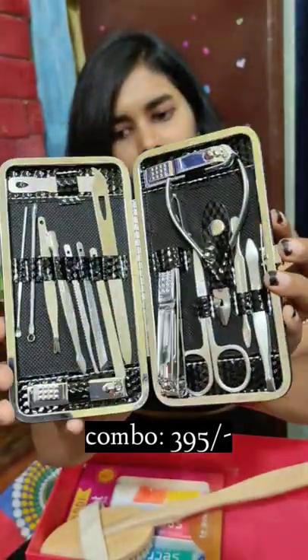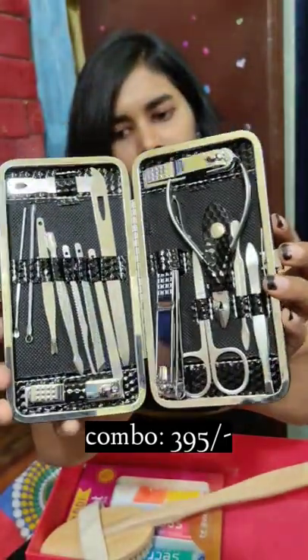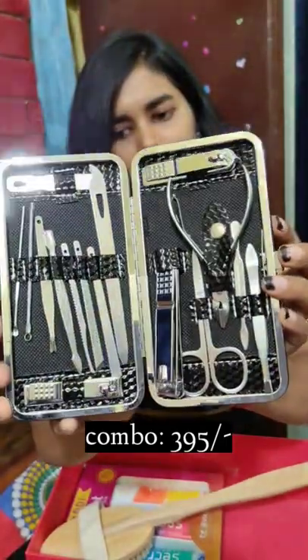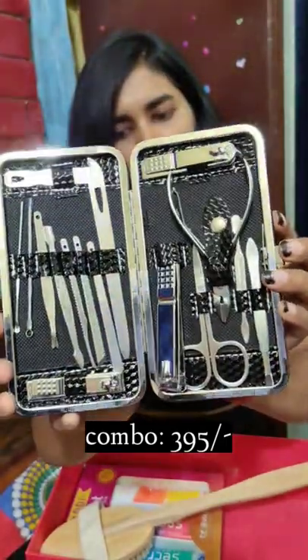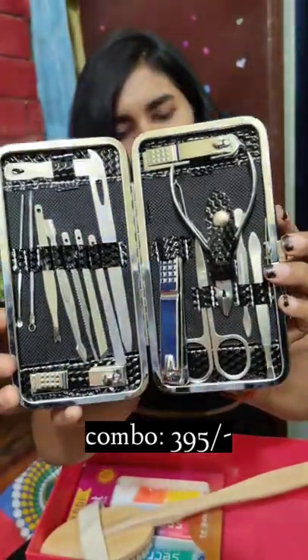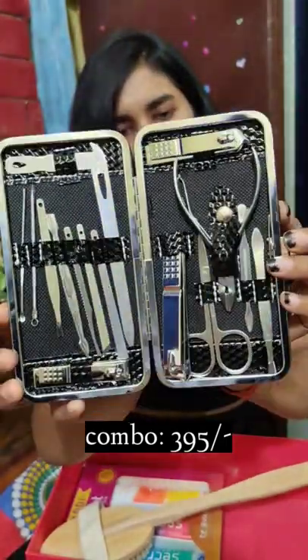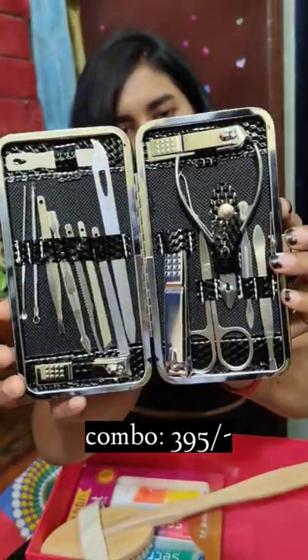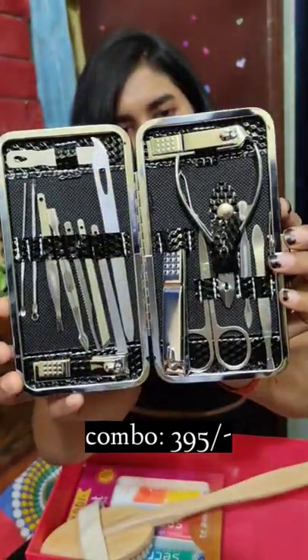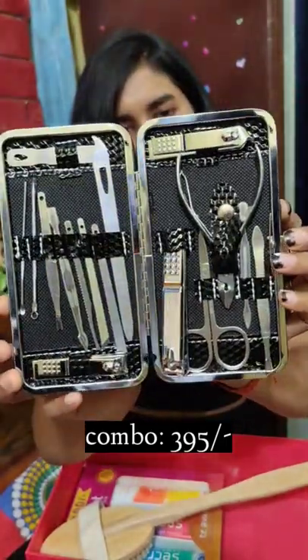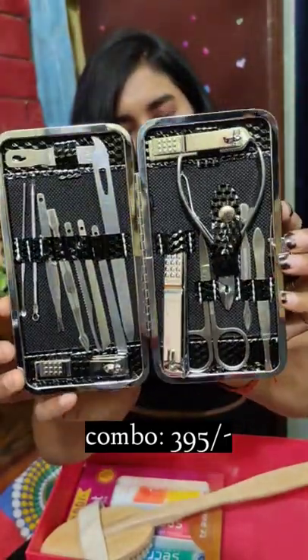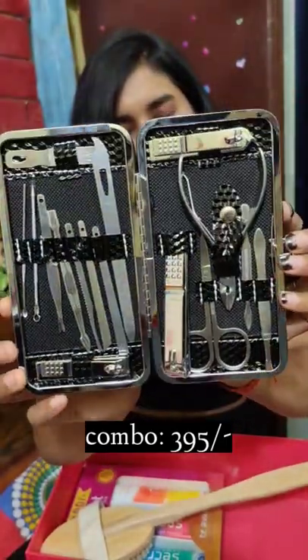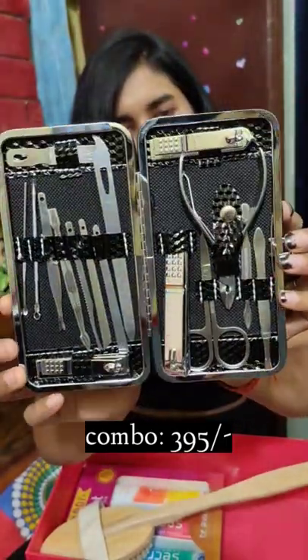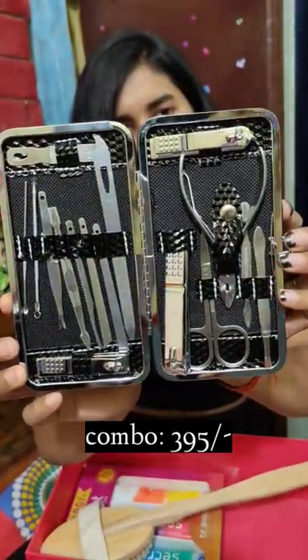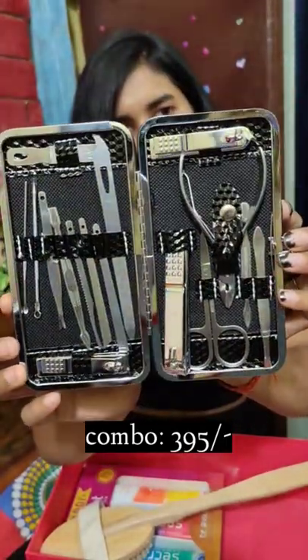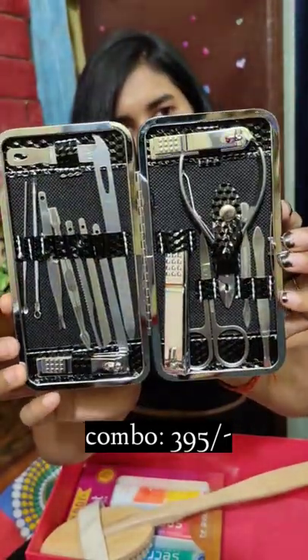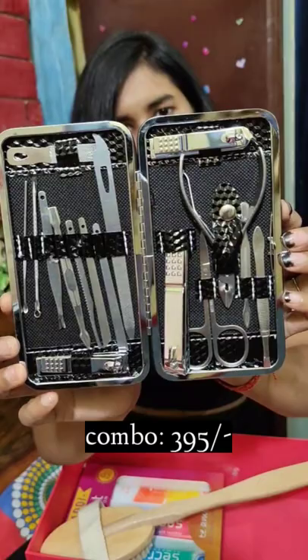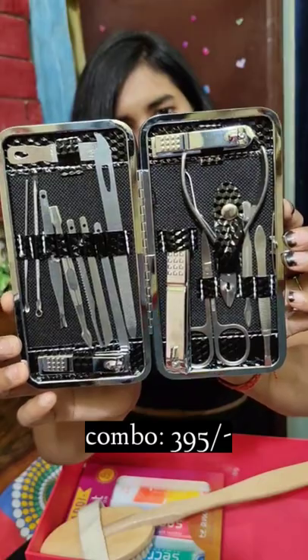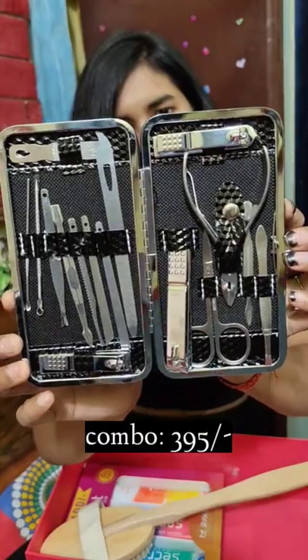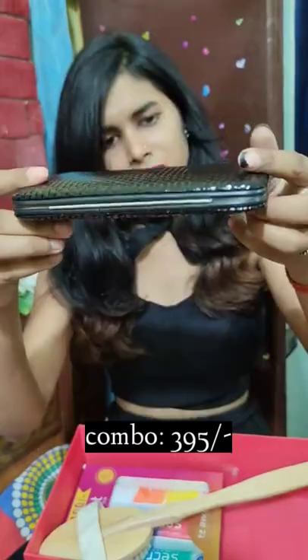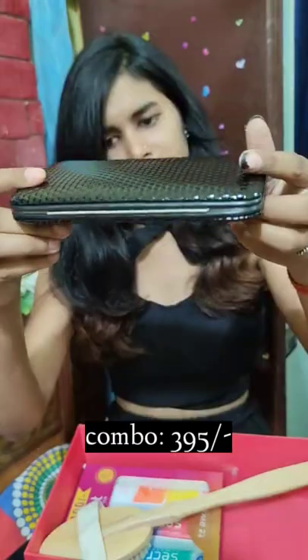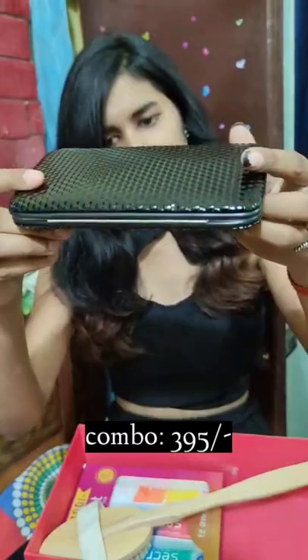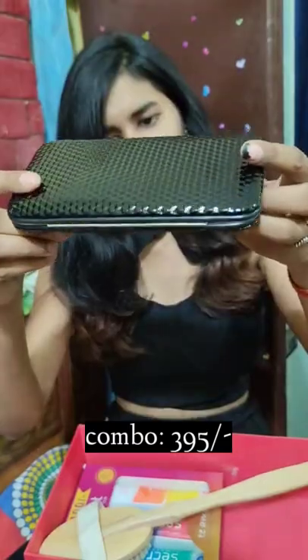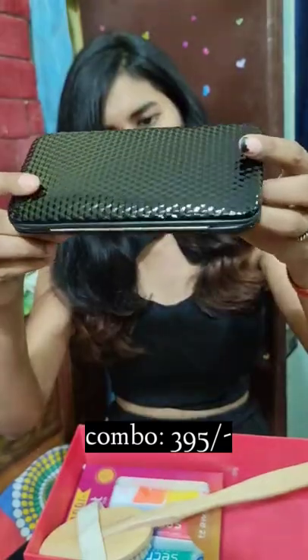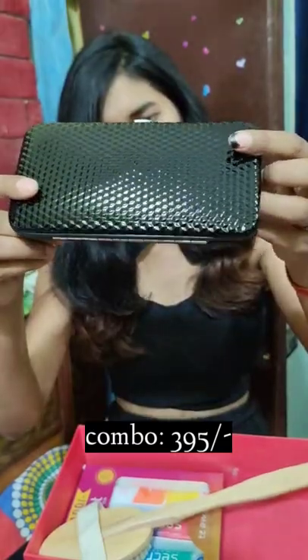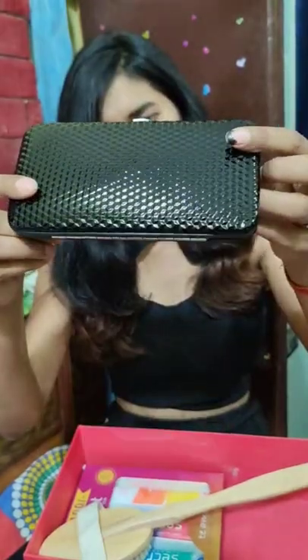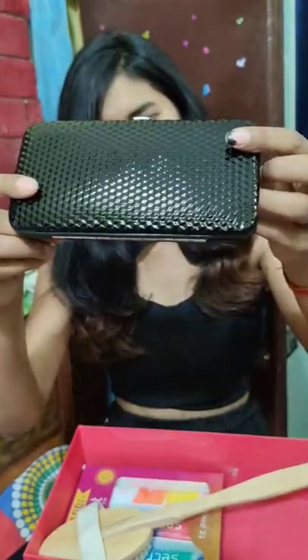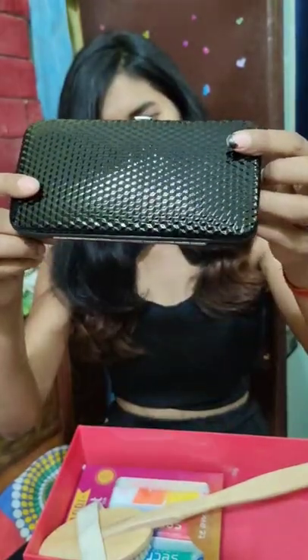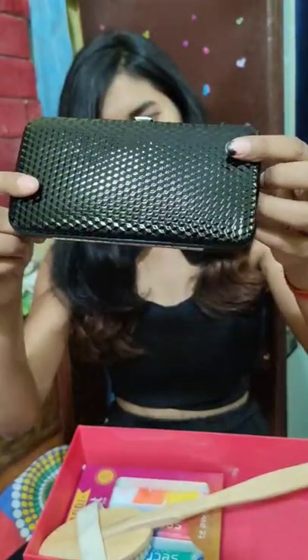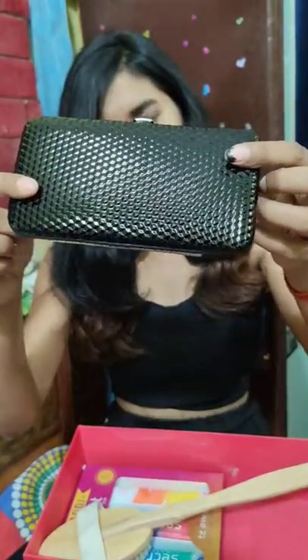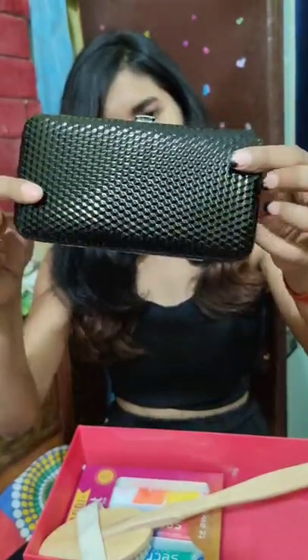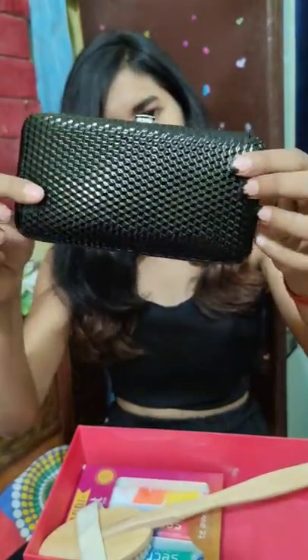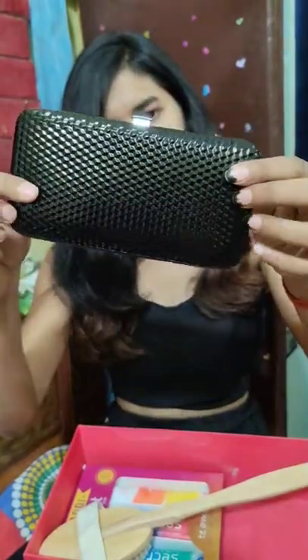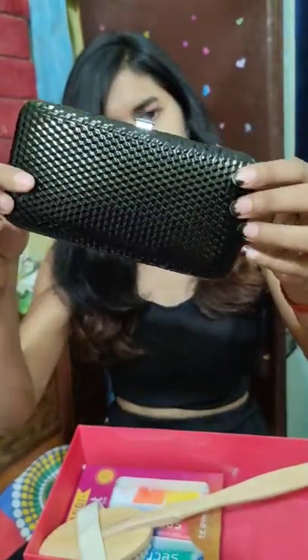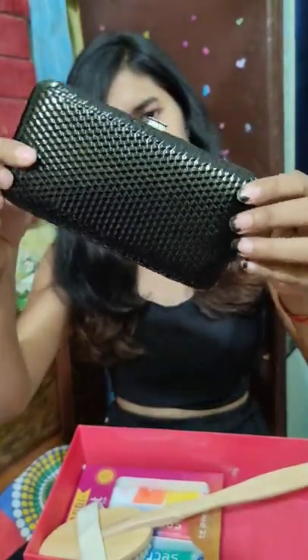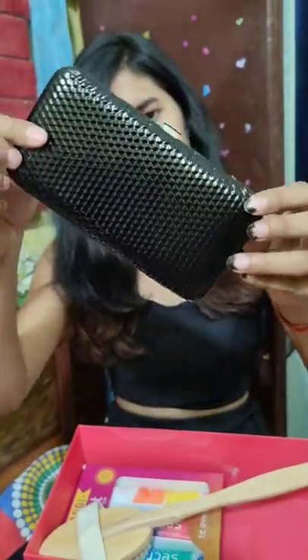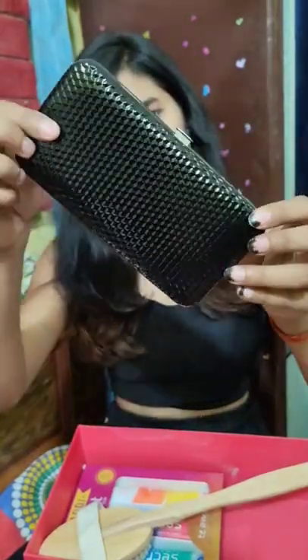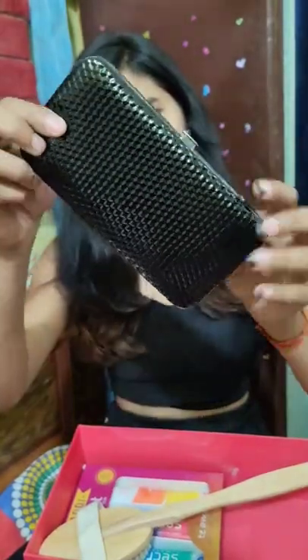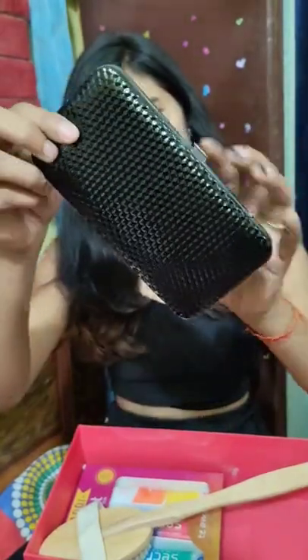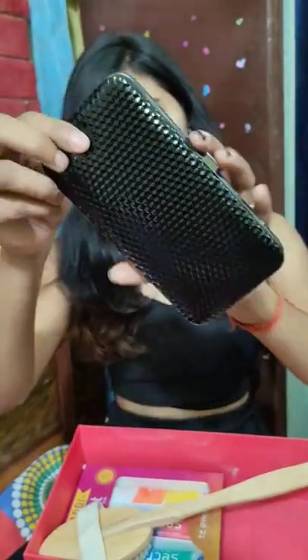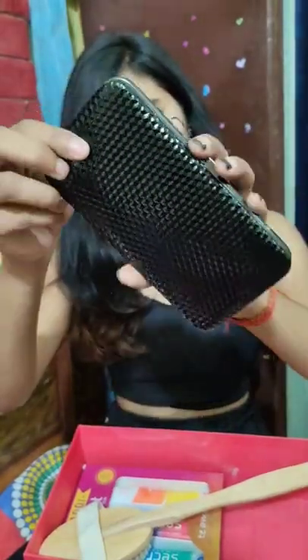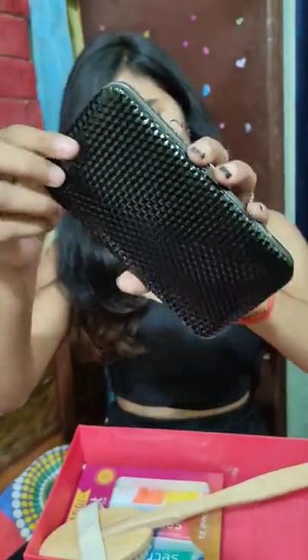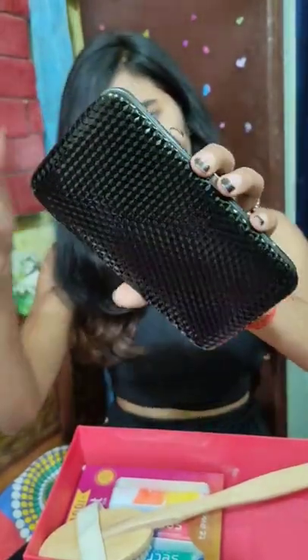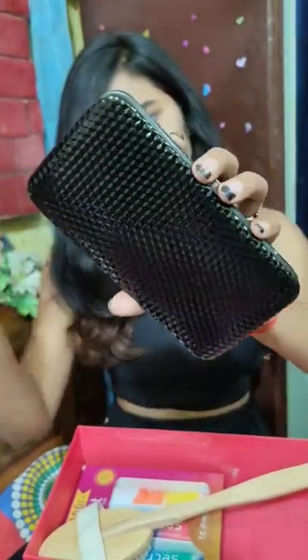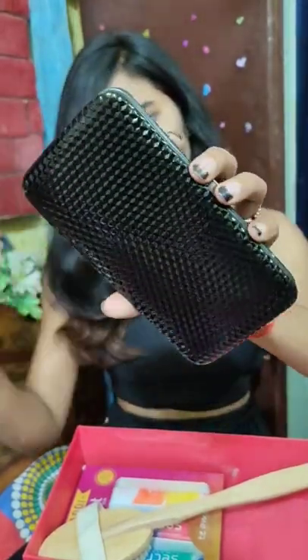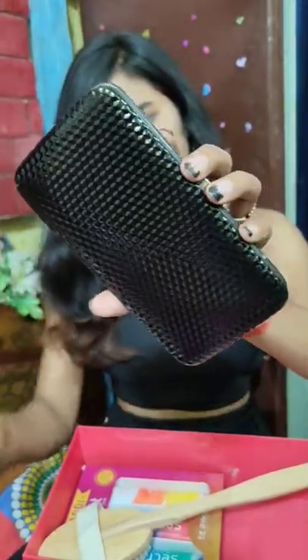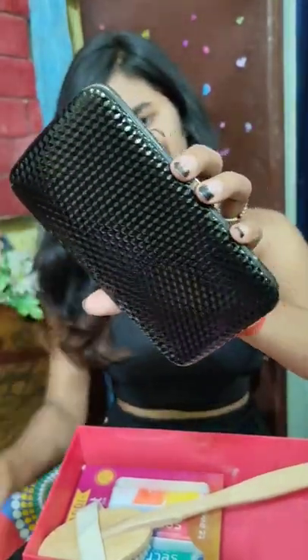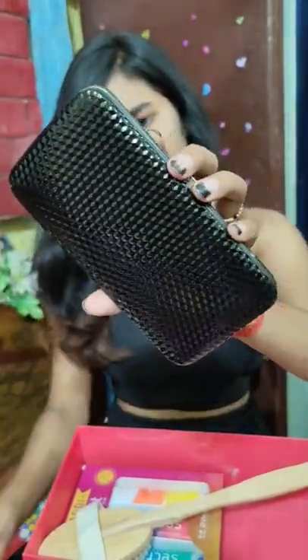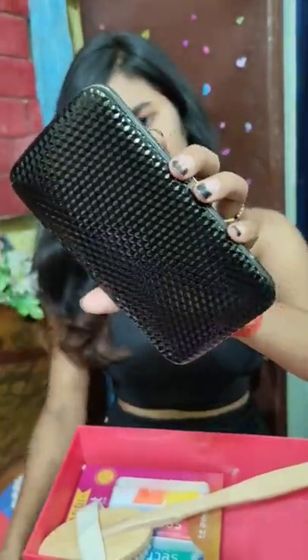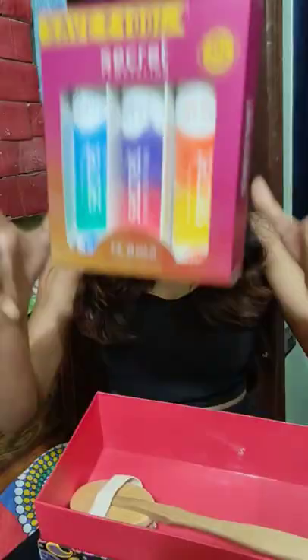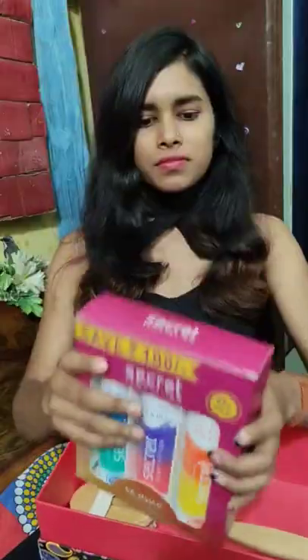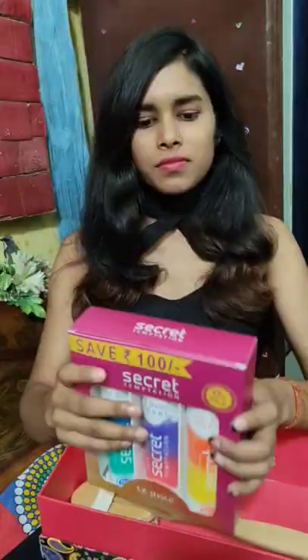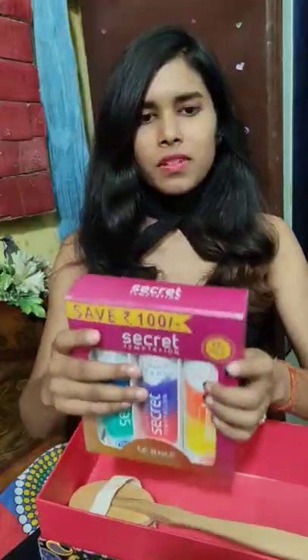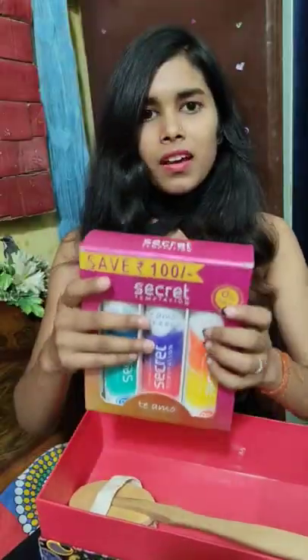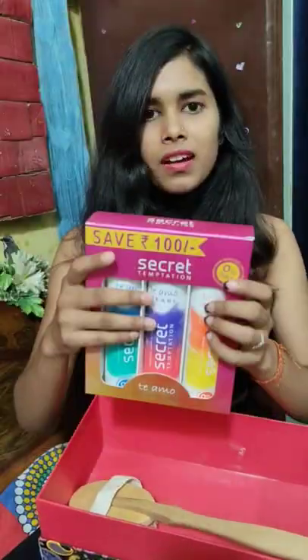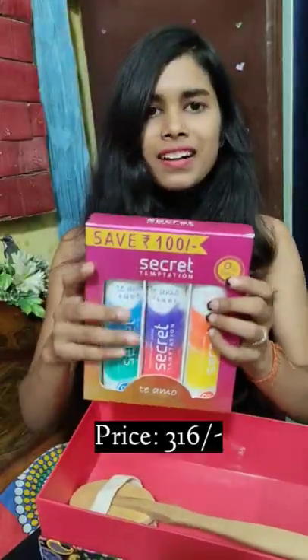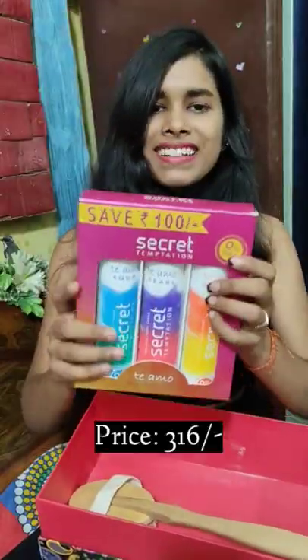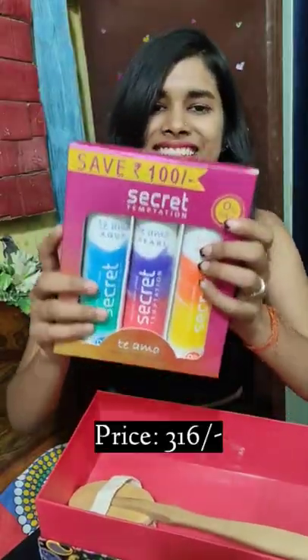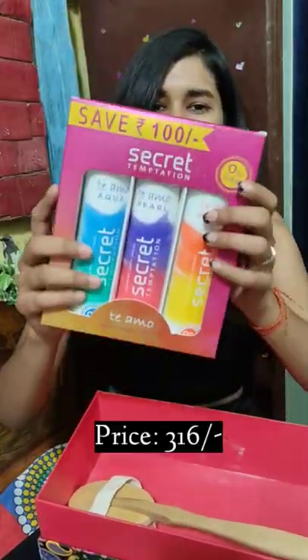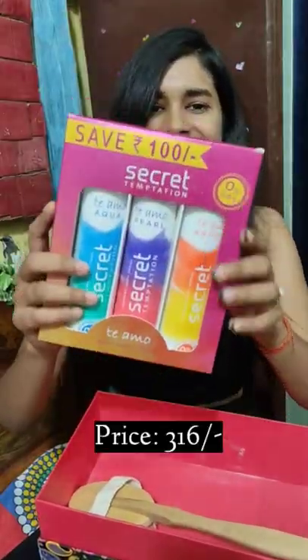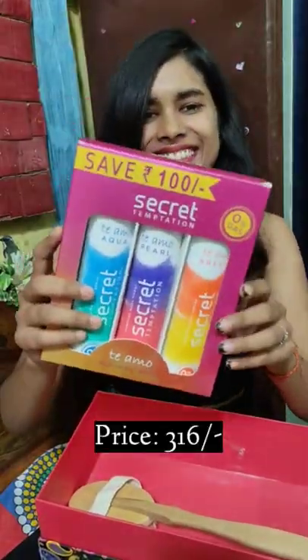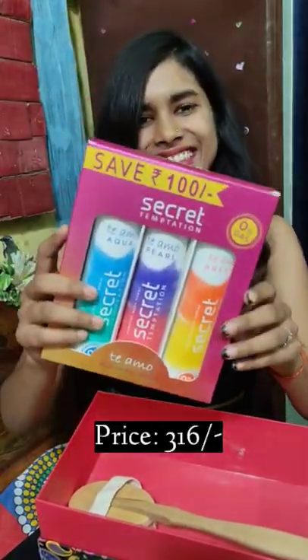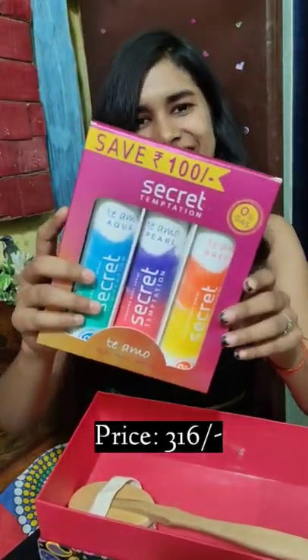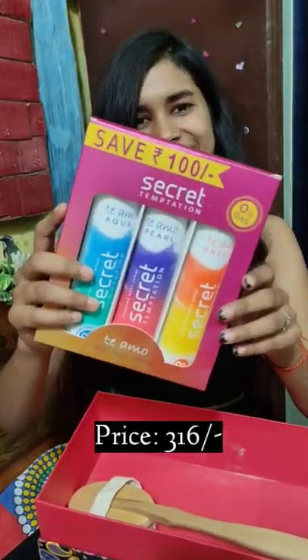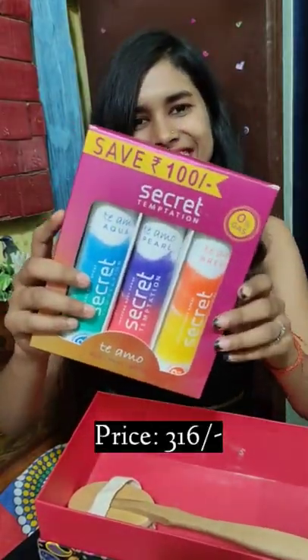Wow, amazing! I loved the packing — so adorable, I really liked it.